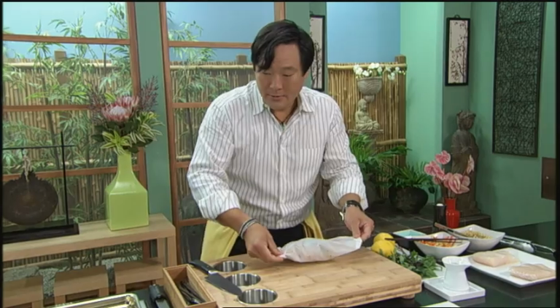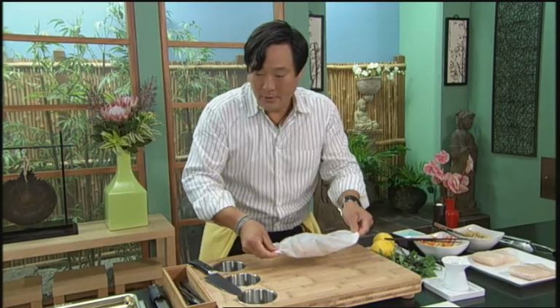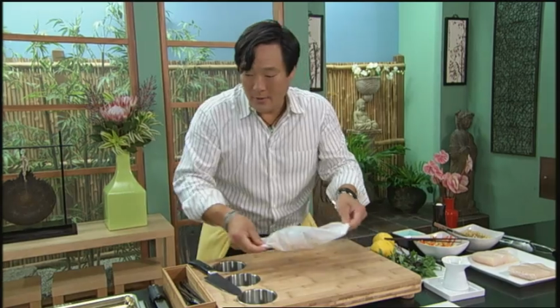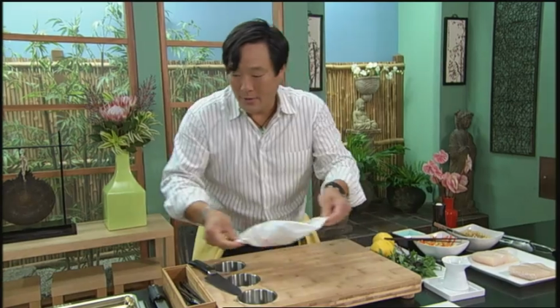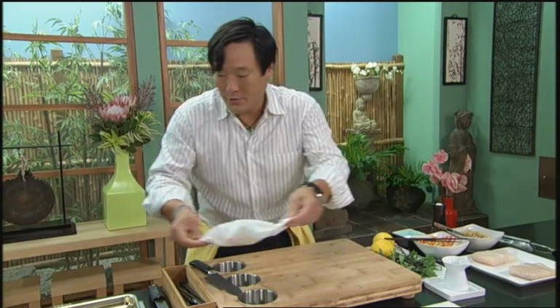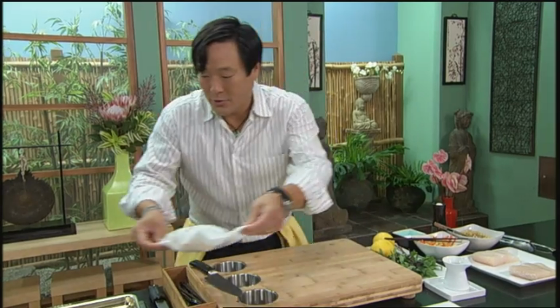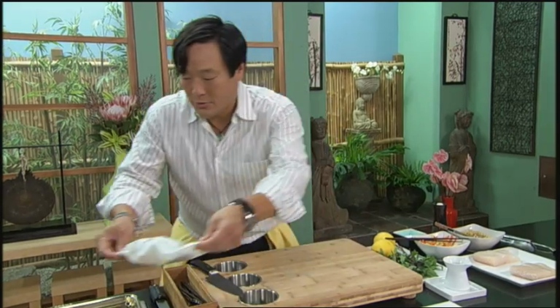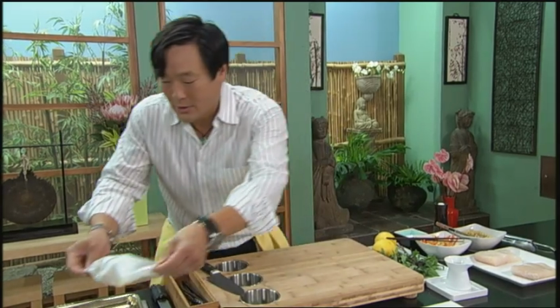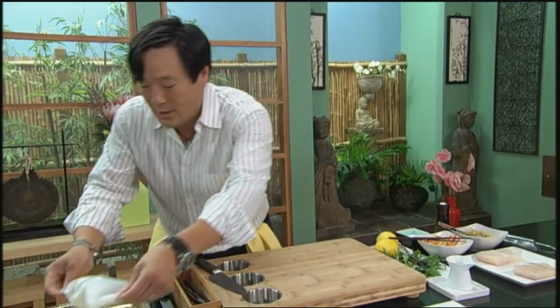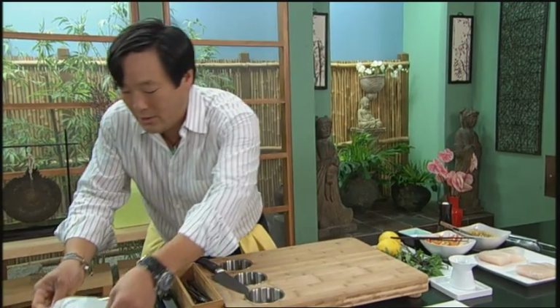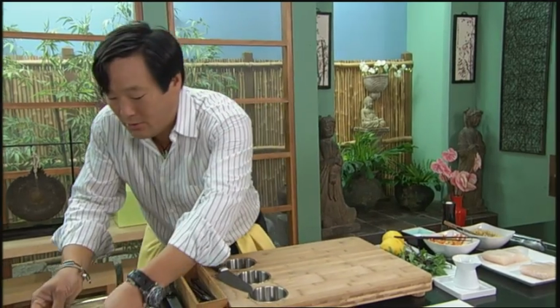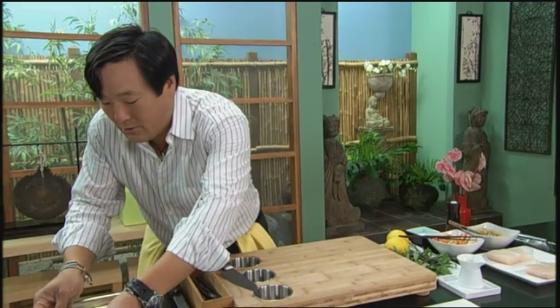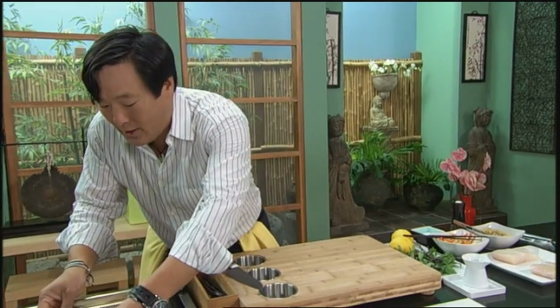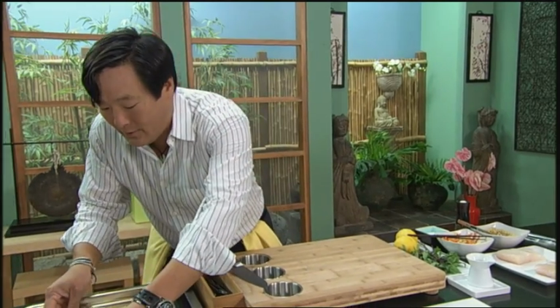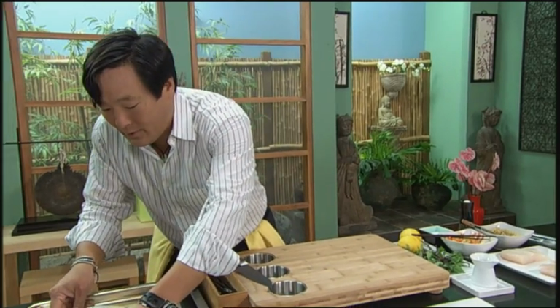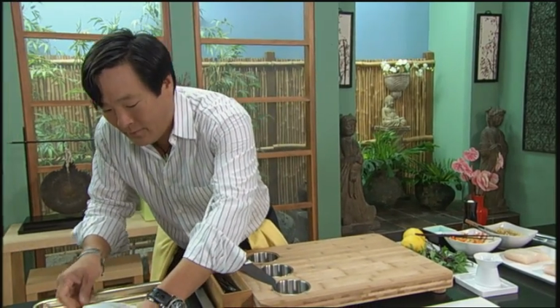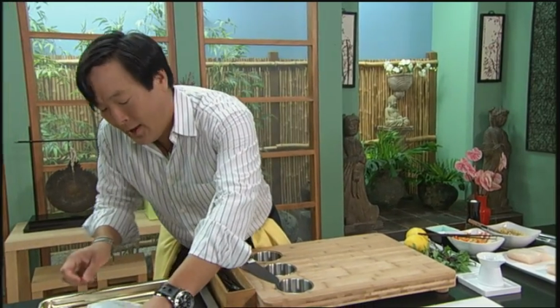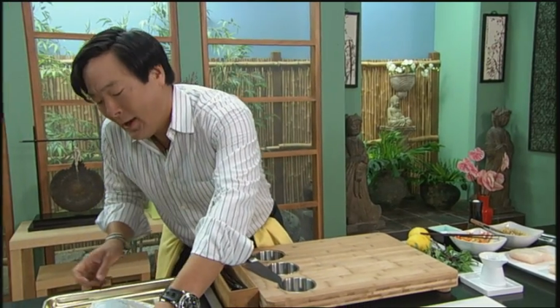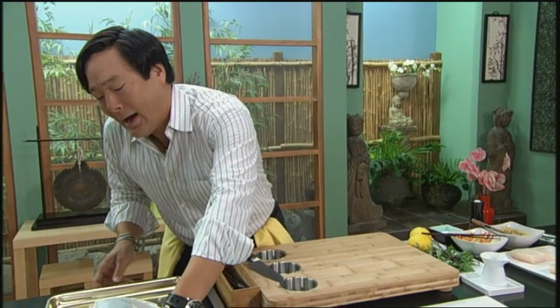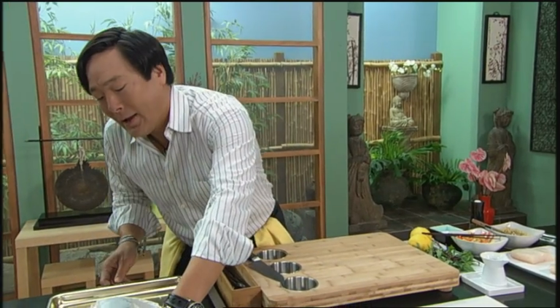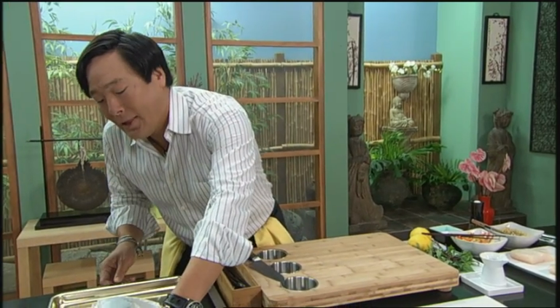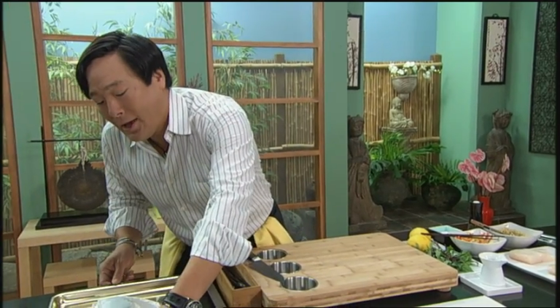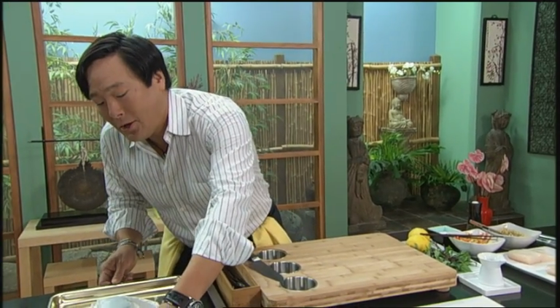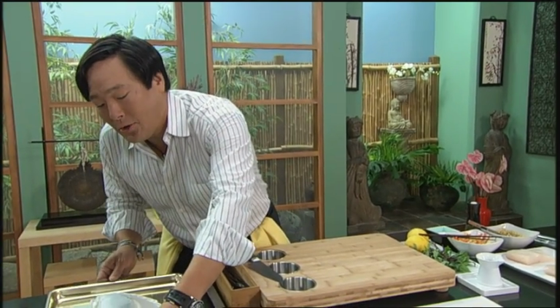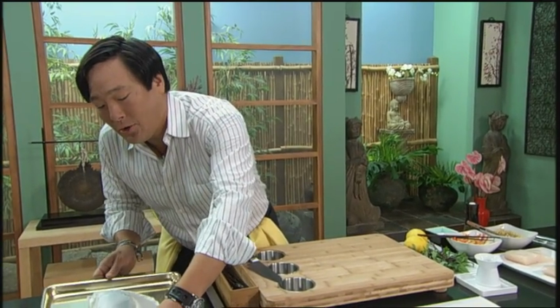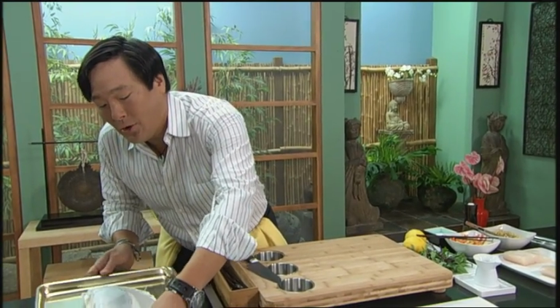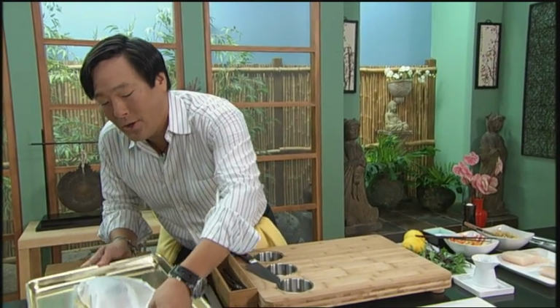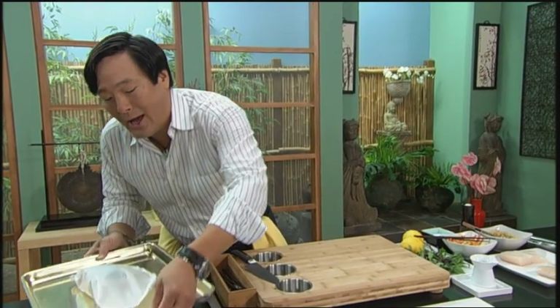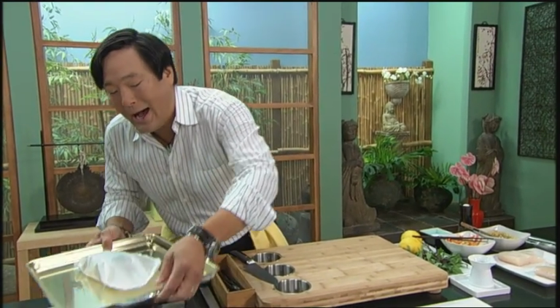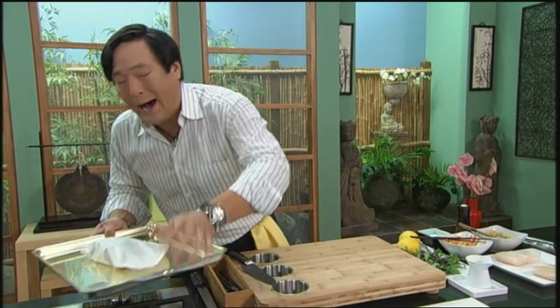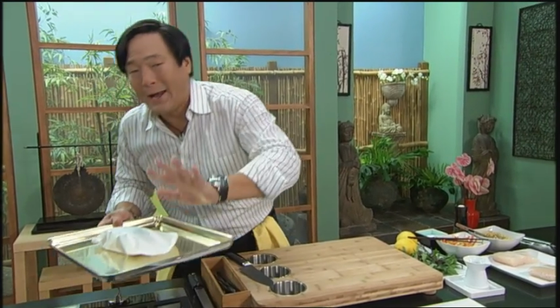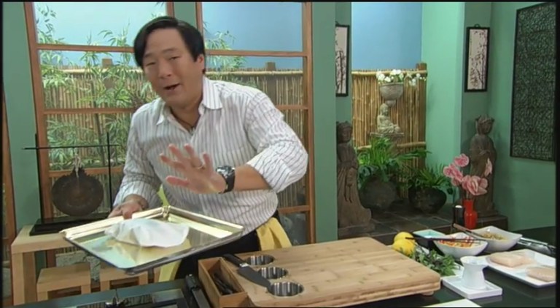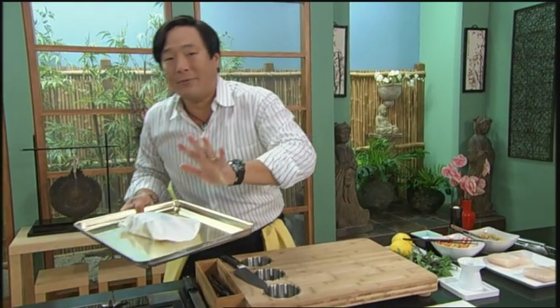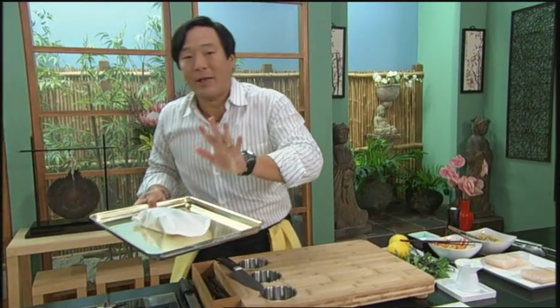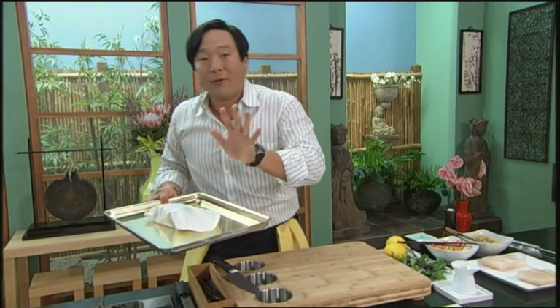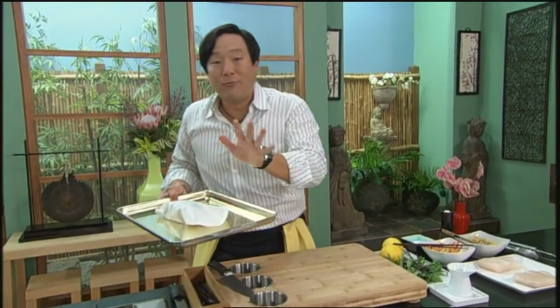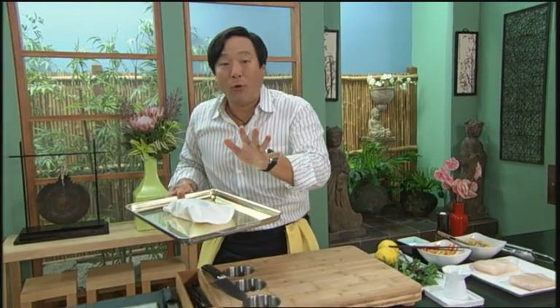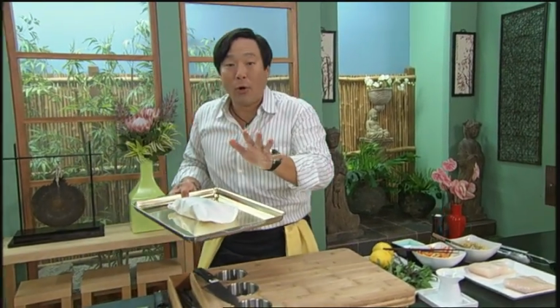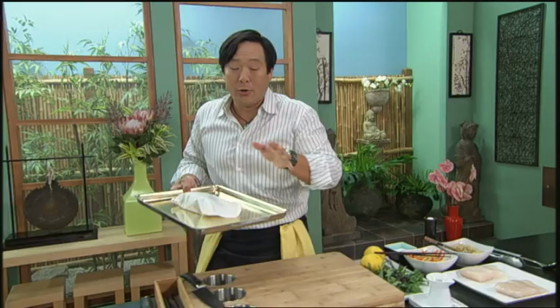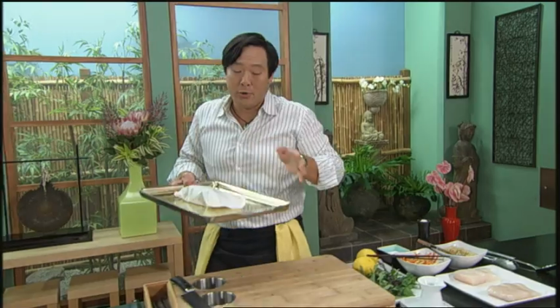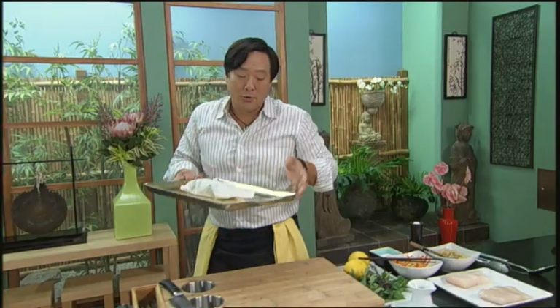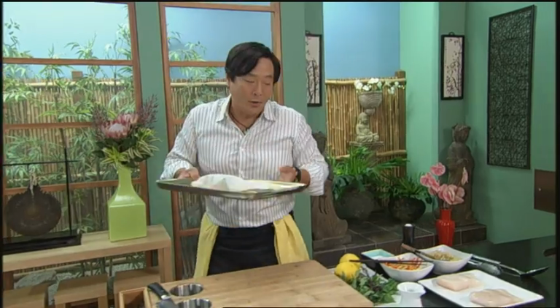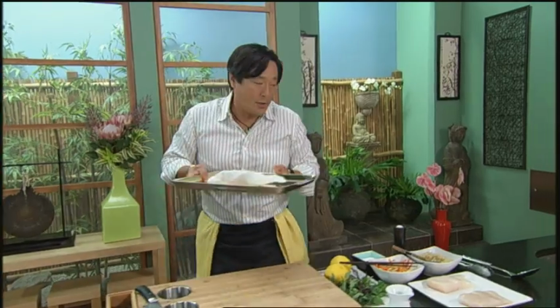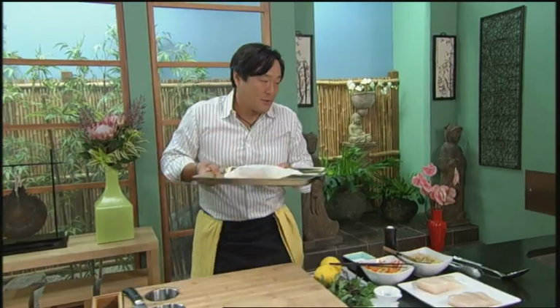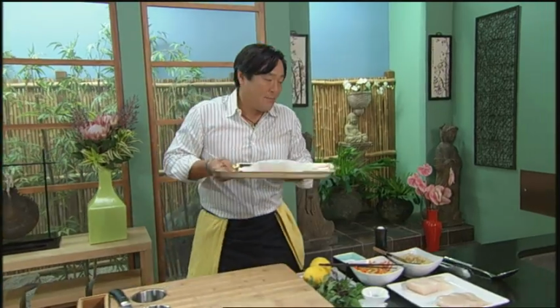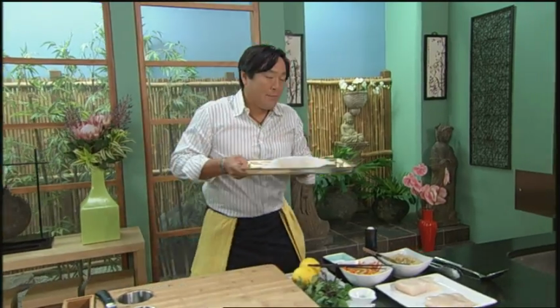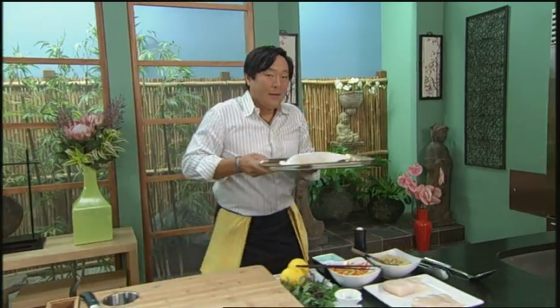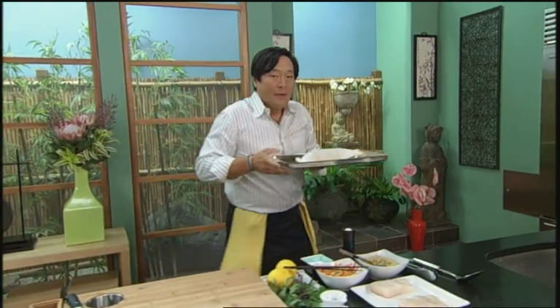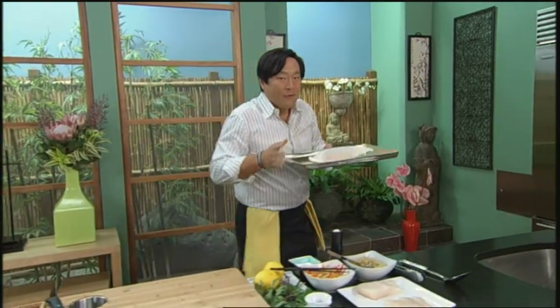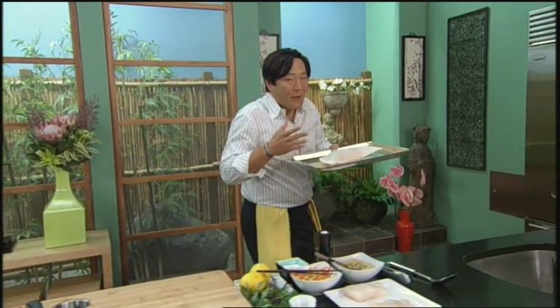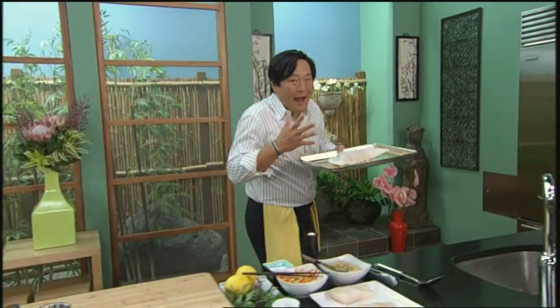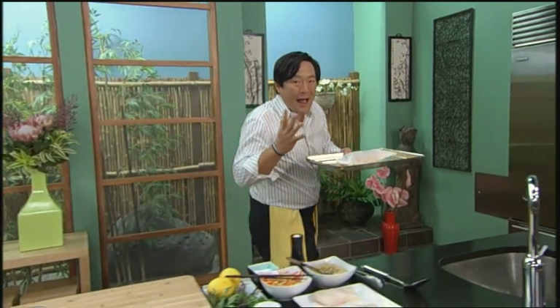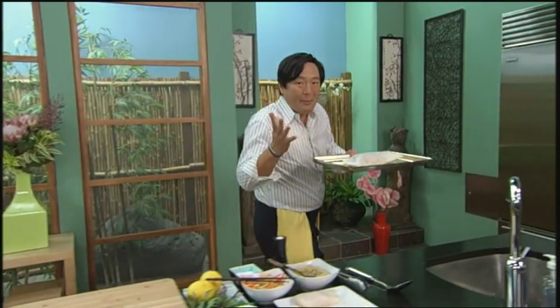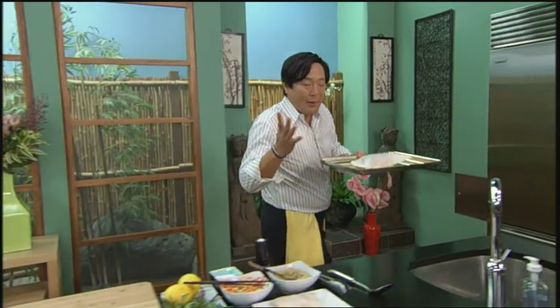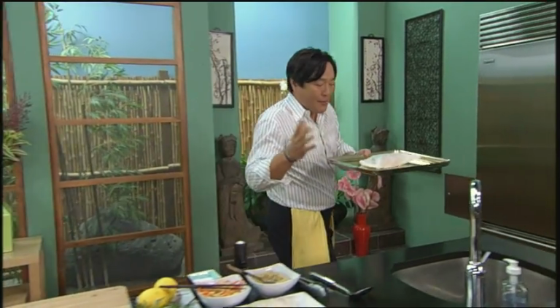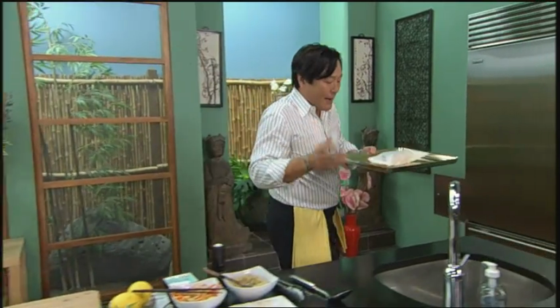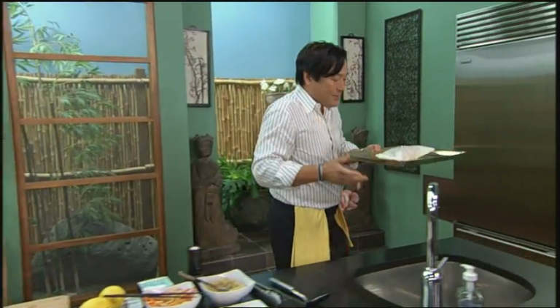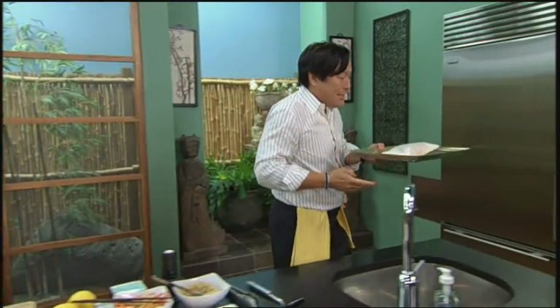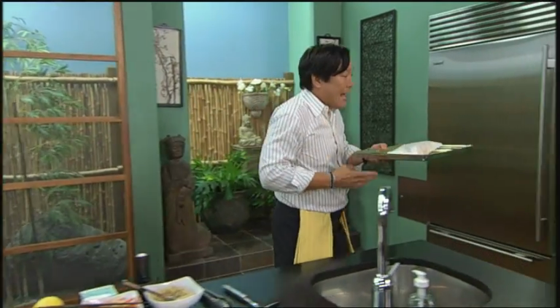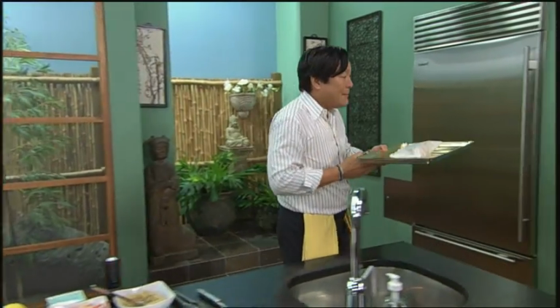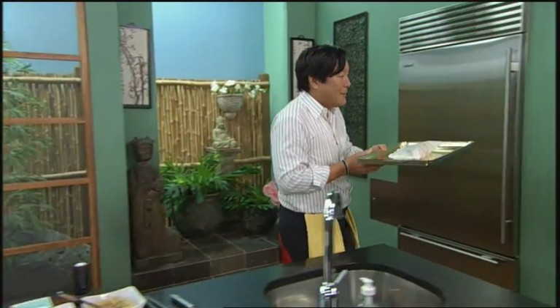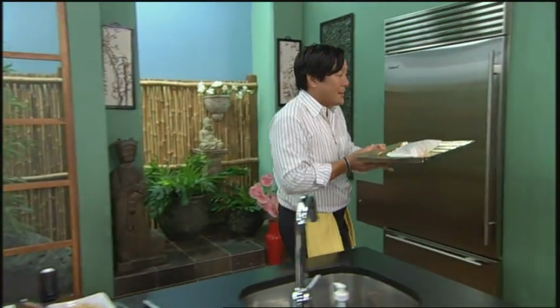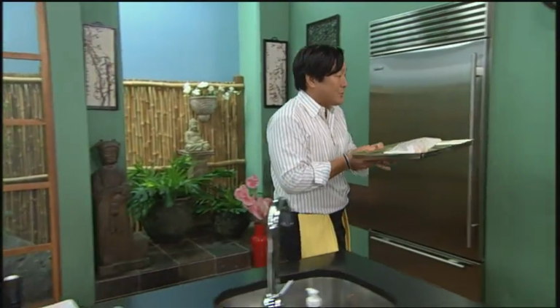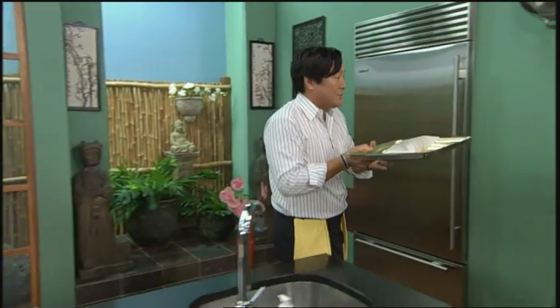So then this goes into an oven. I like a good hot oven, like 400 degrees, for about 10 minutes.